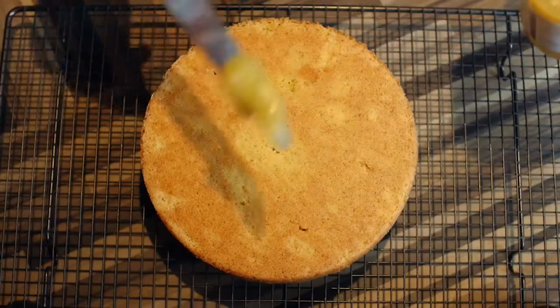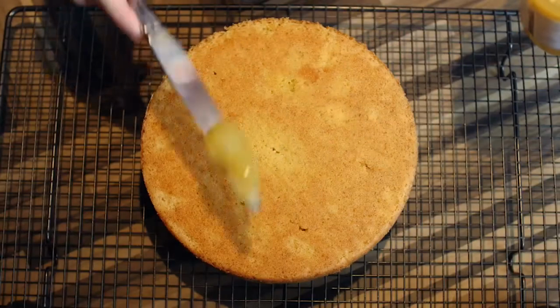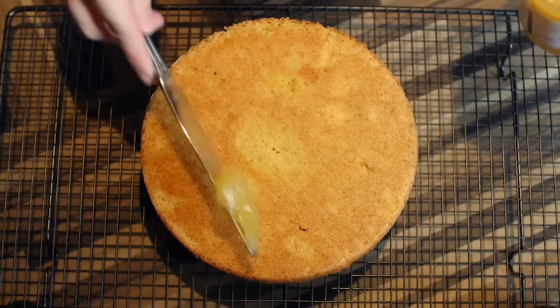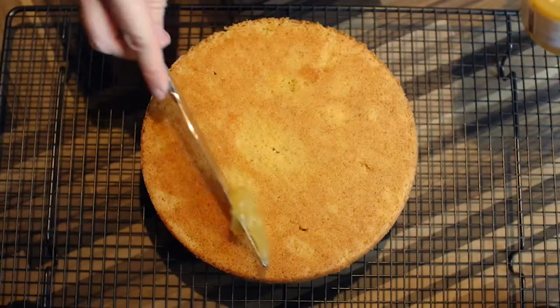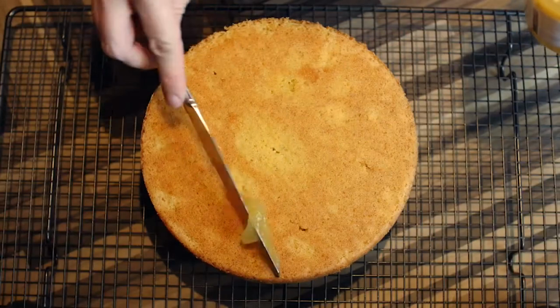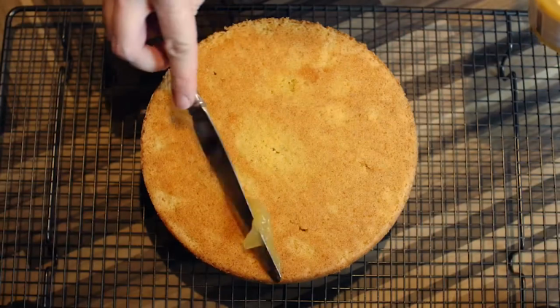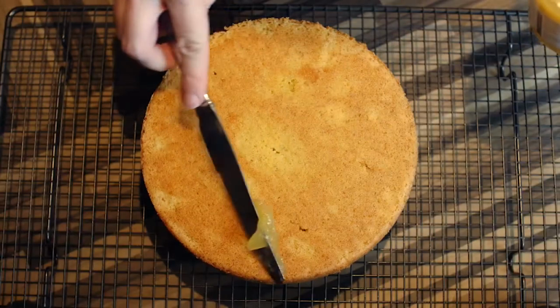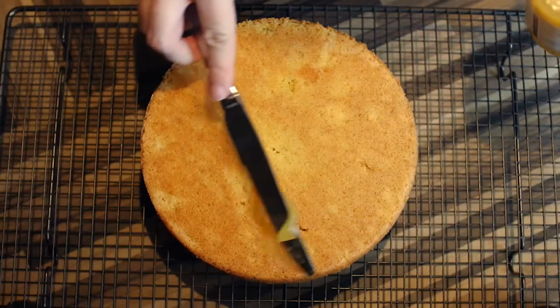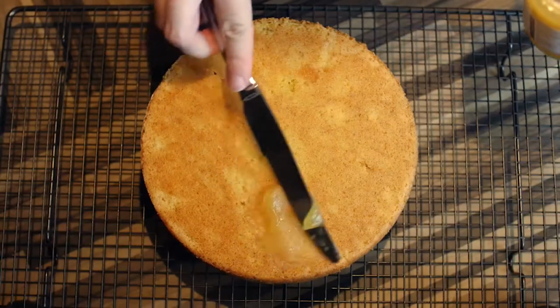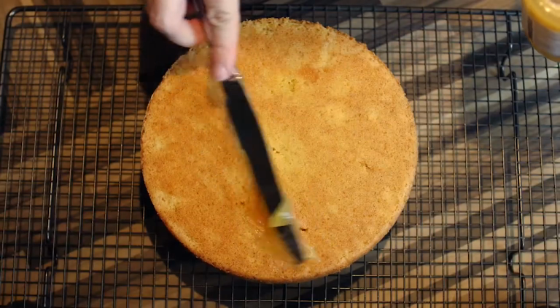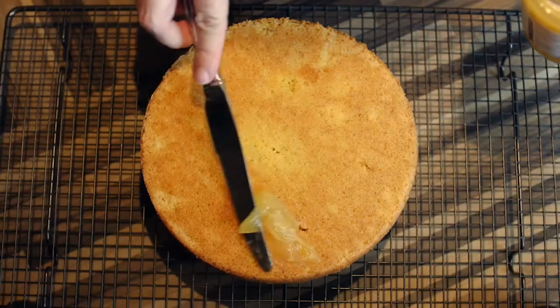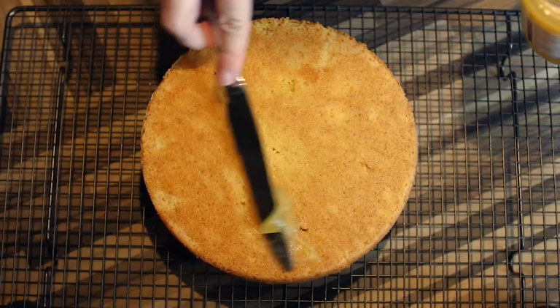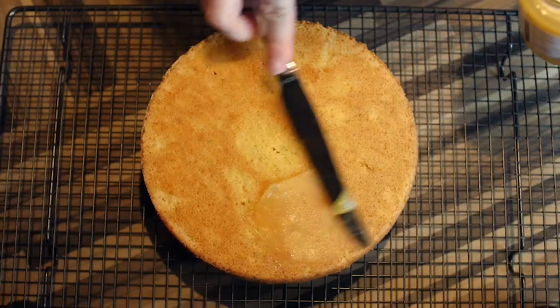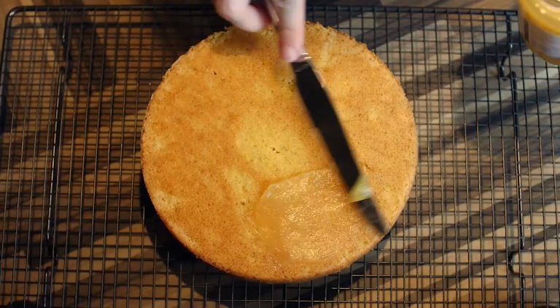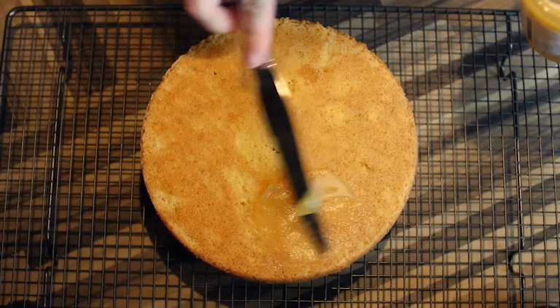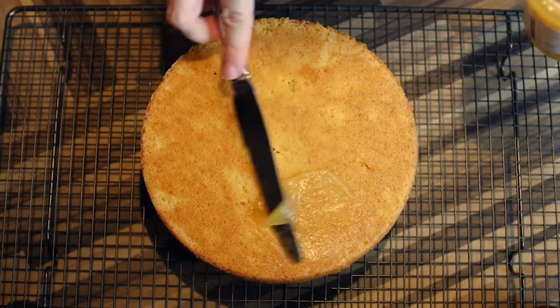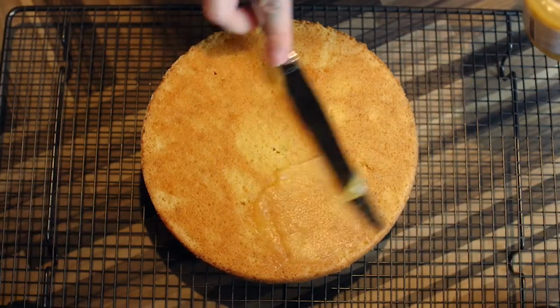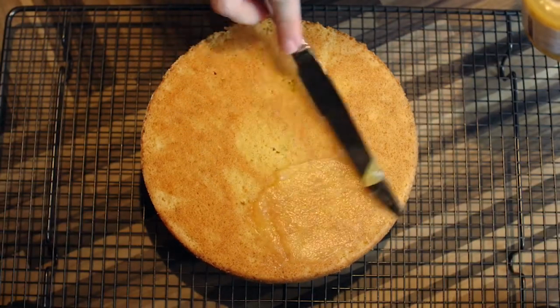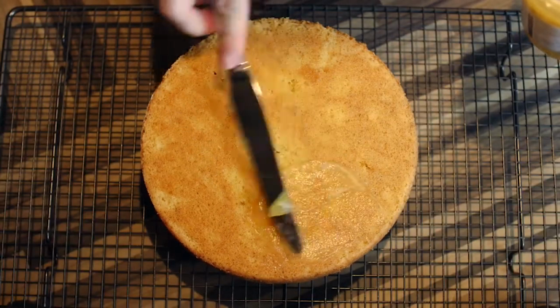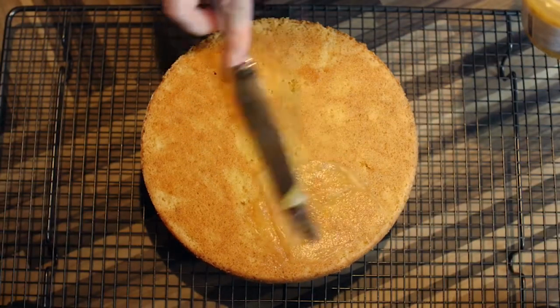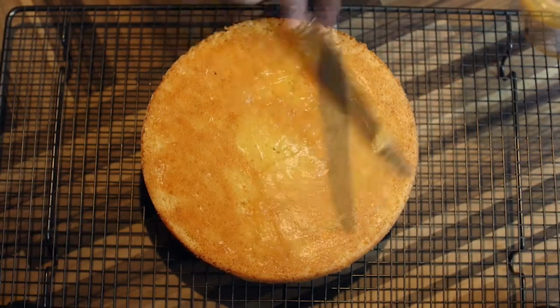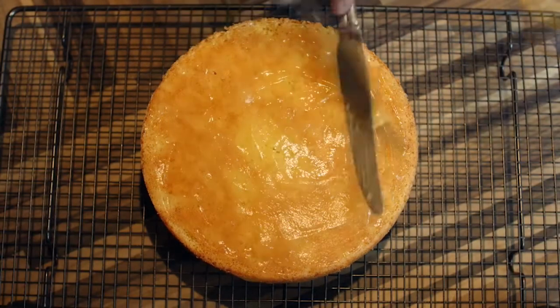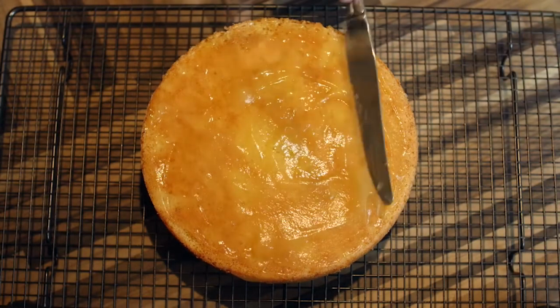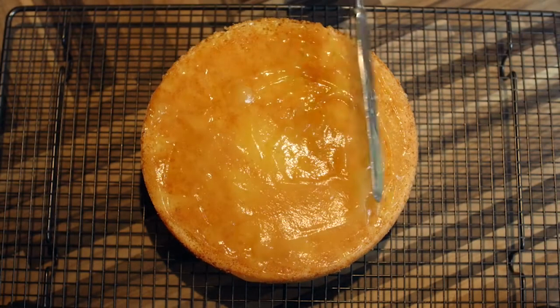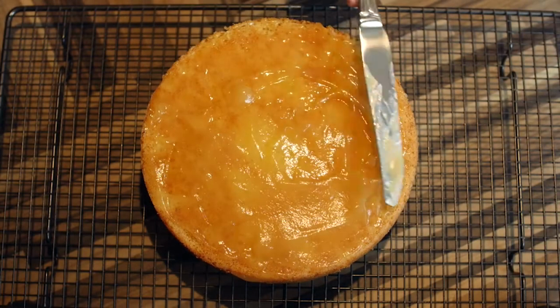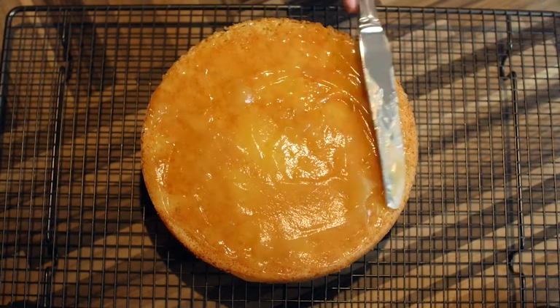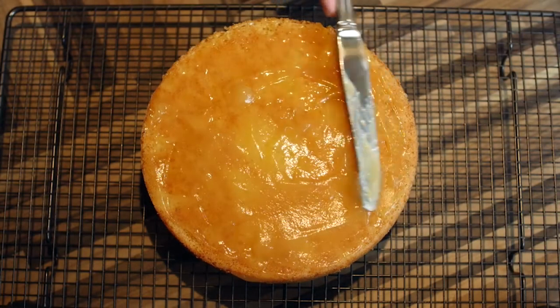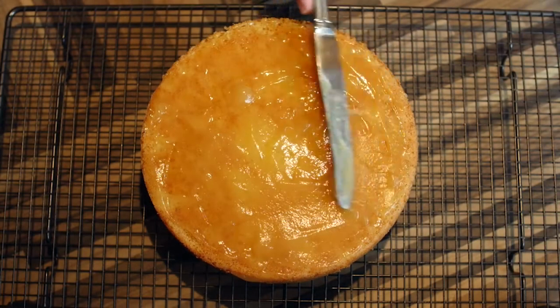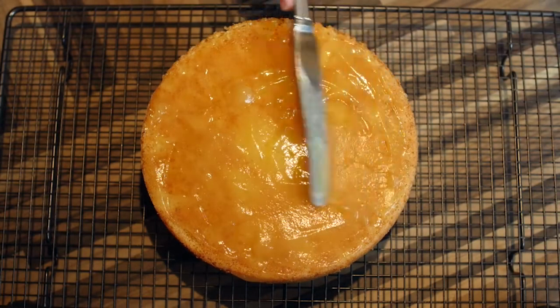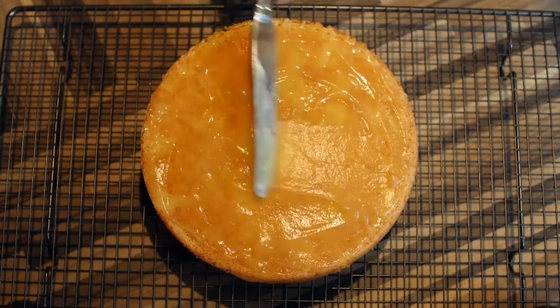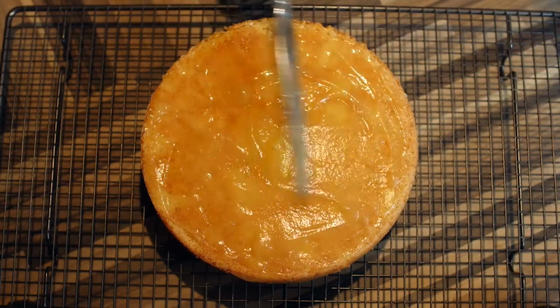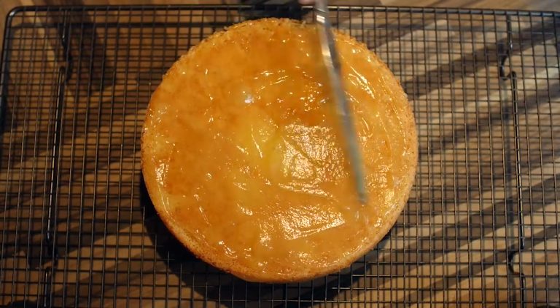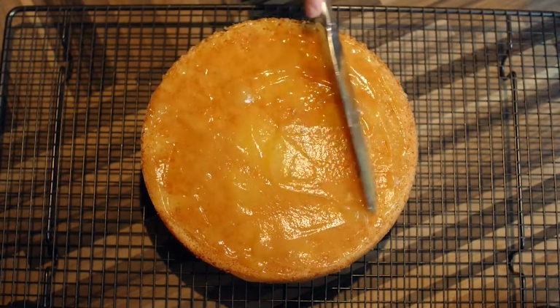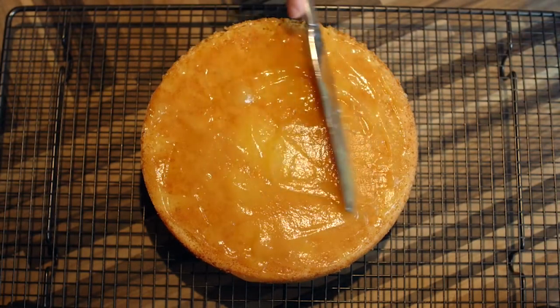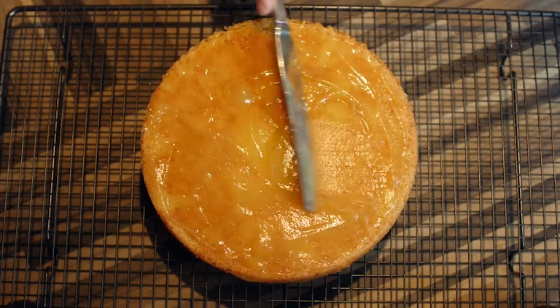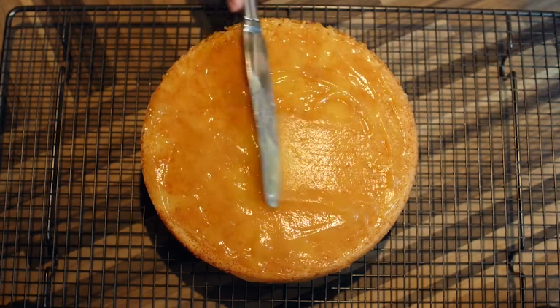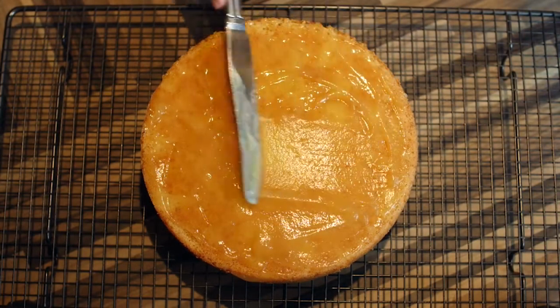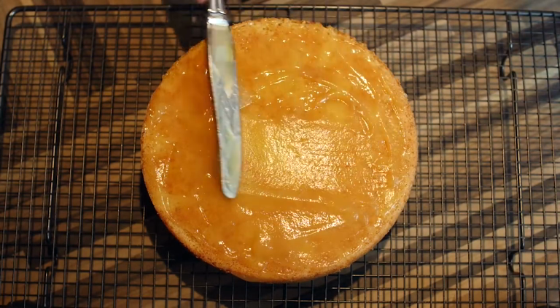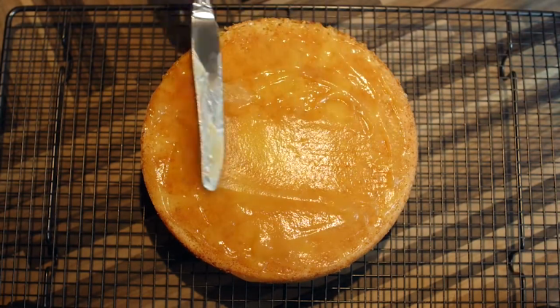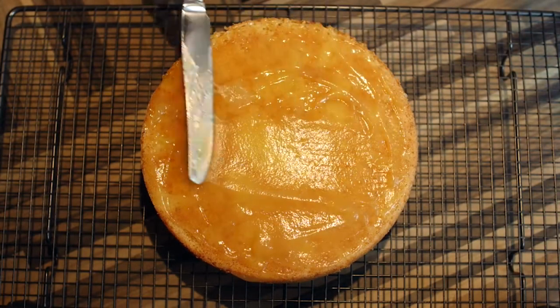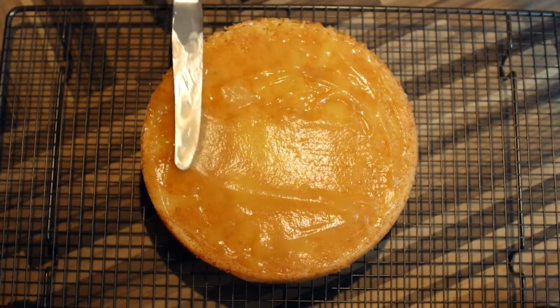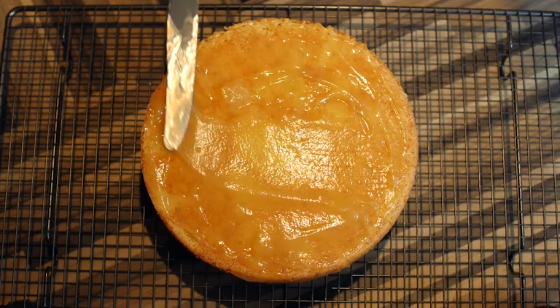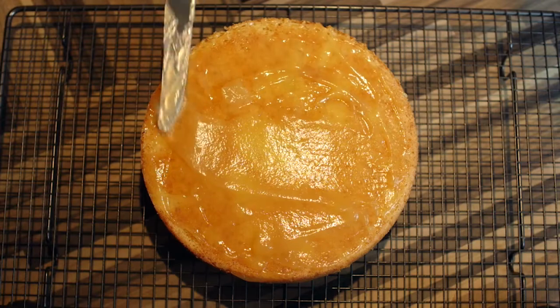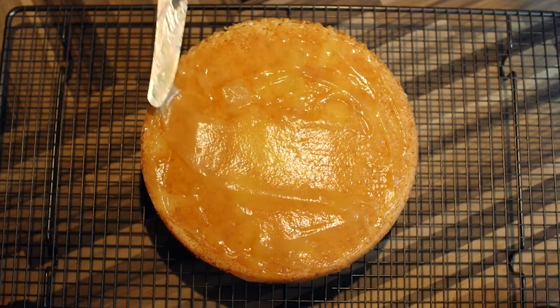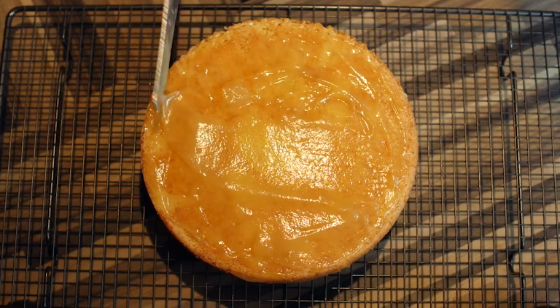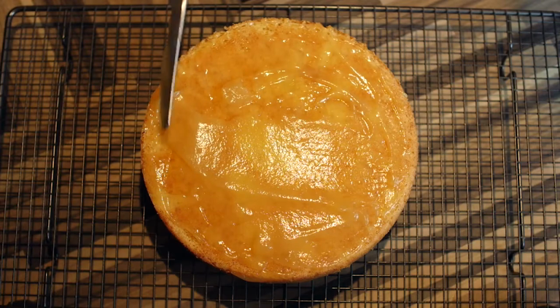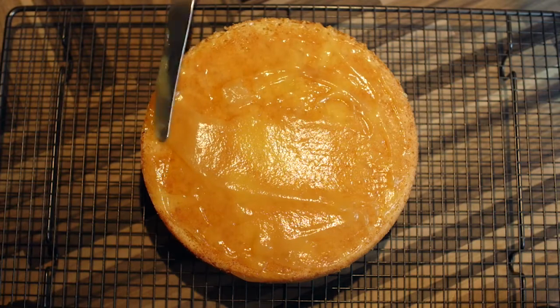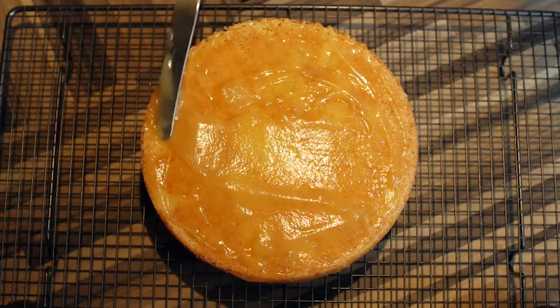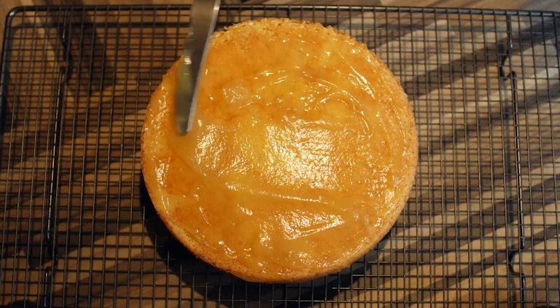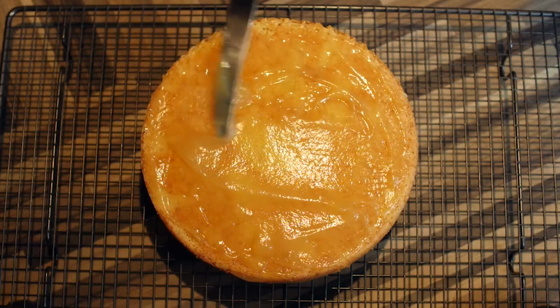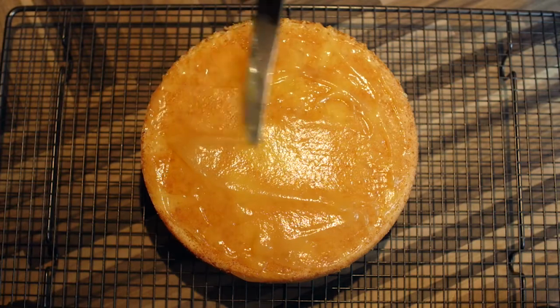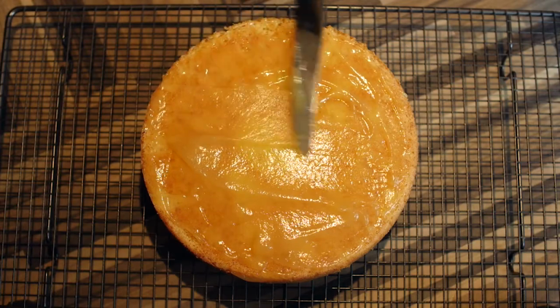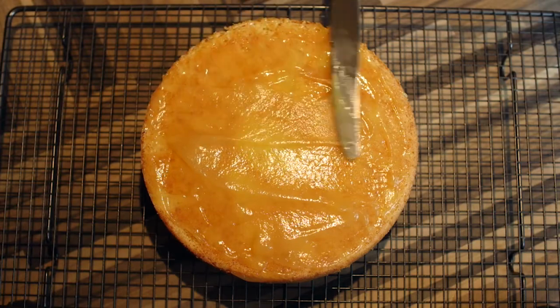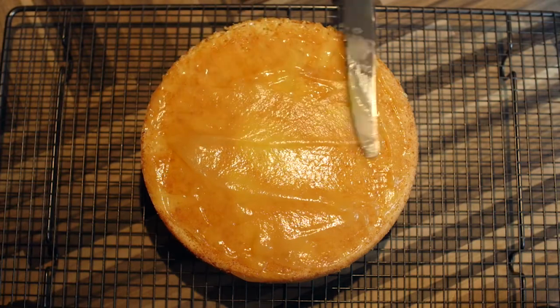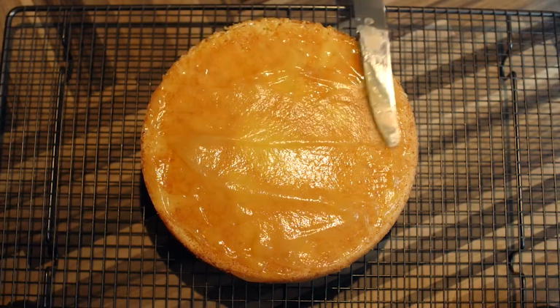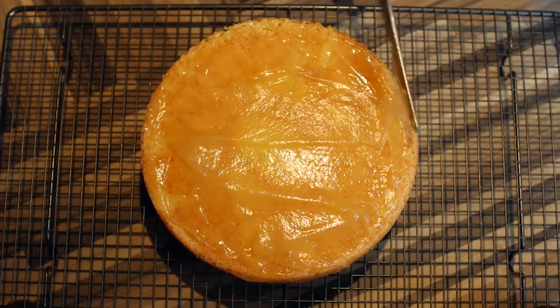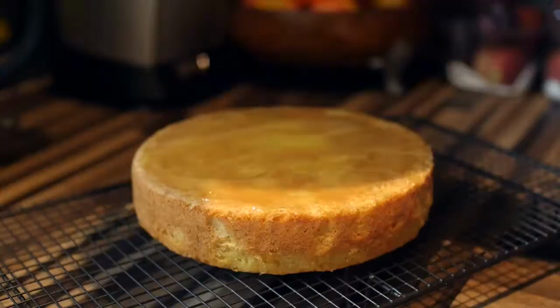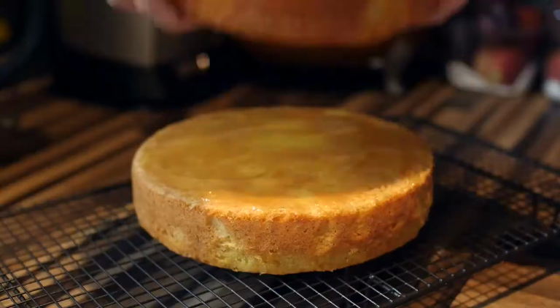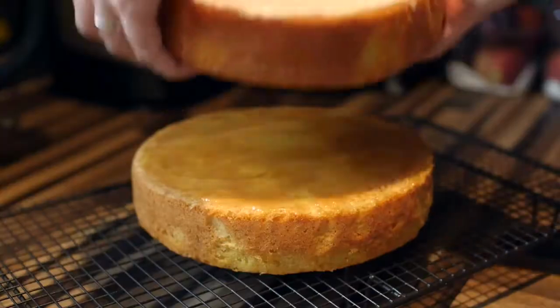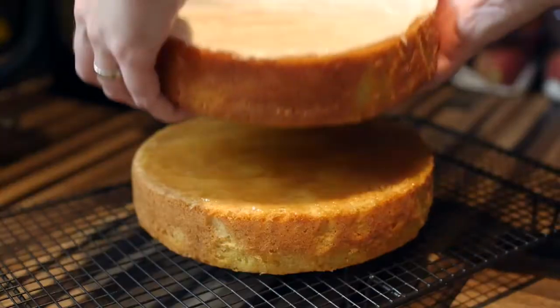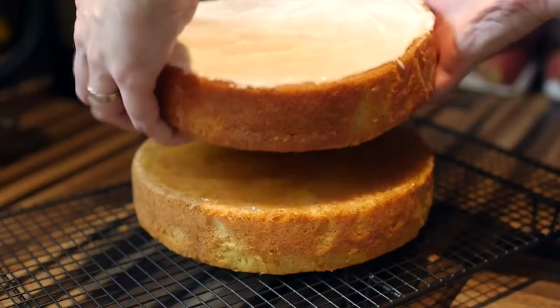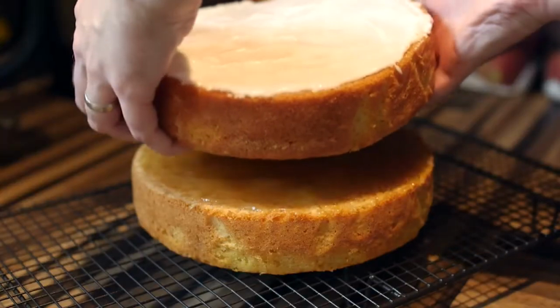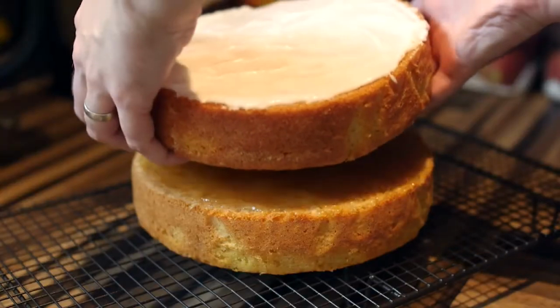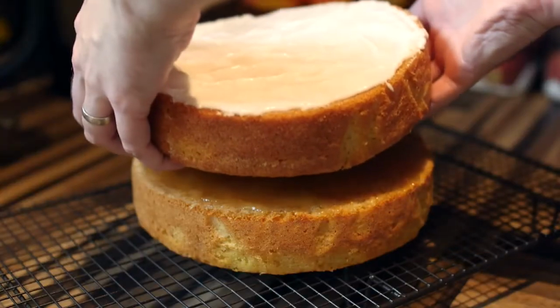When cool, spread the lemon curd over one sponge and place the other sponge on top.